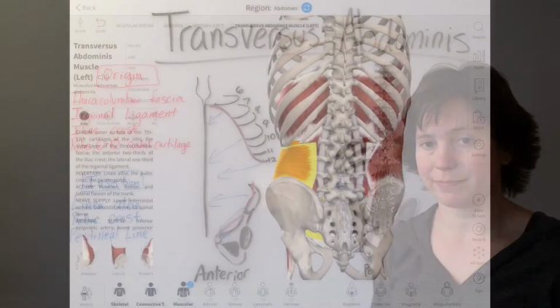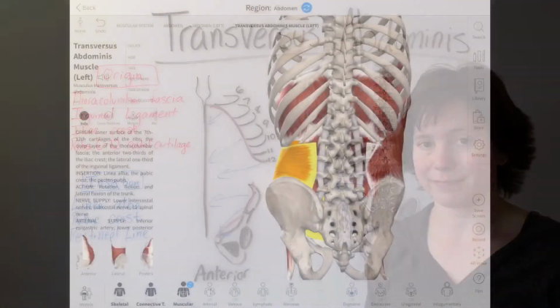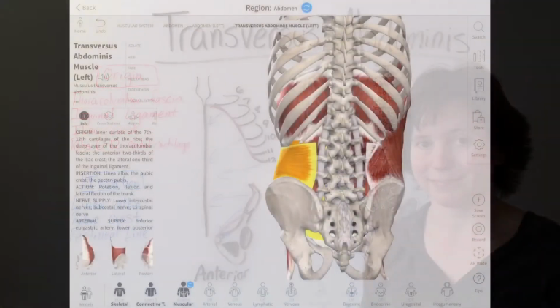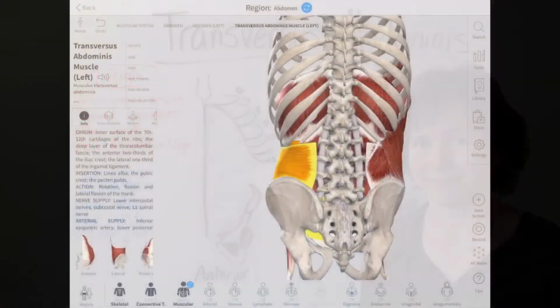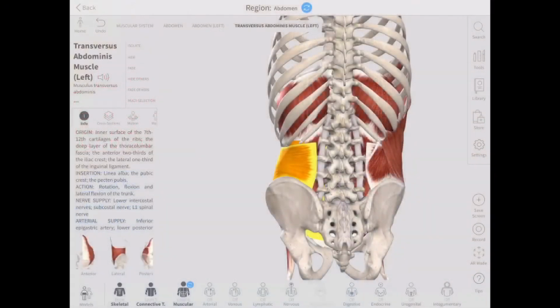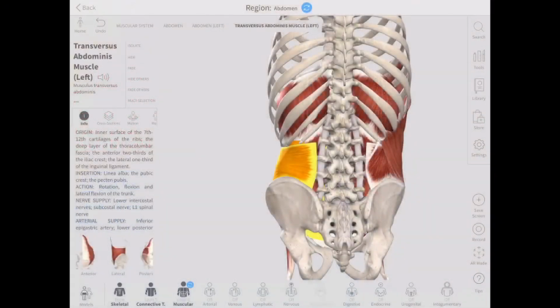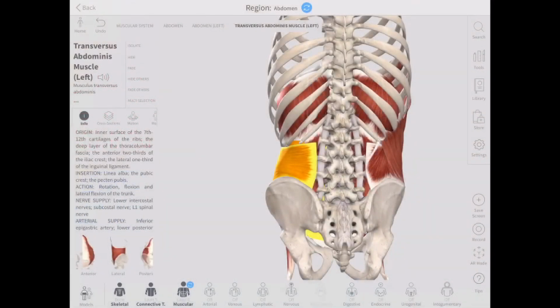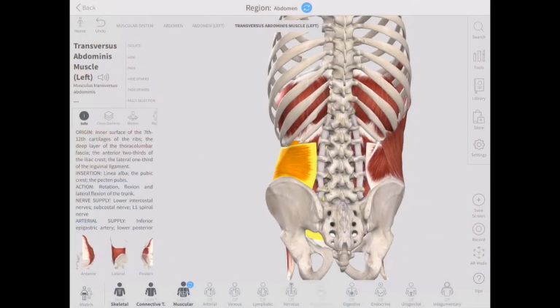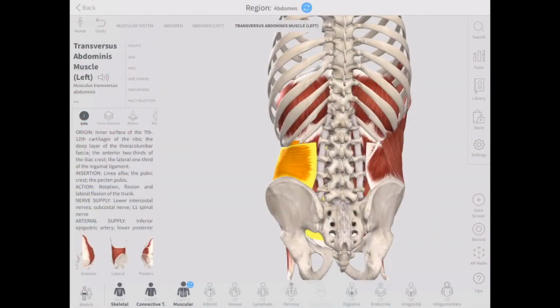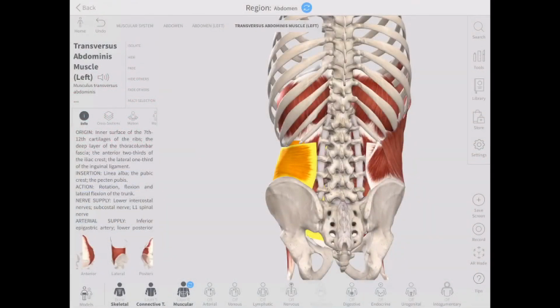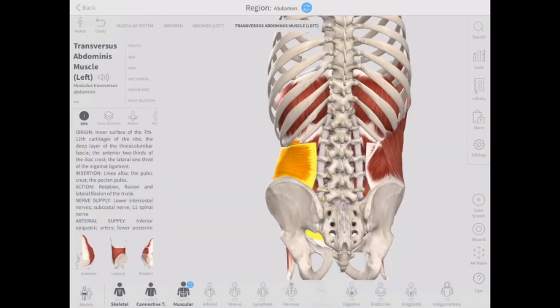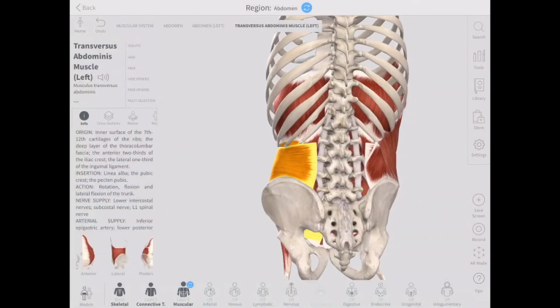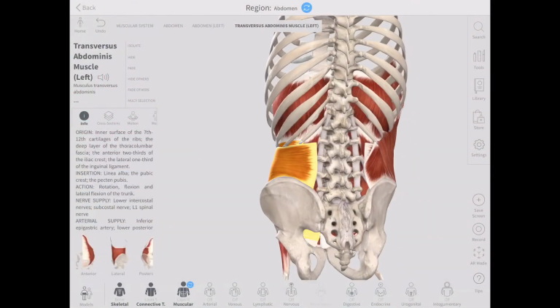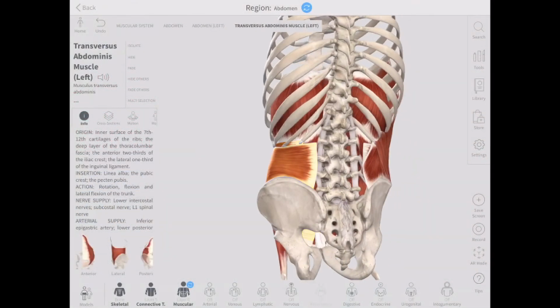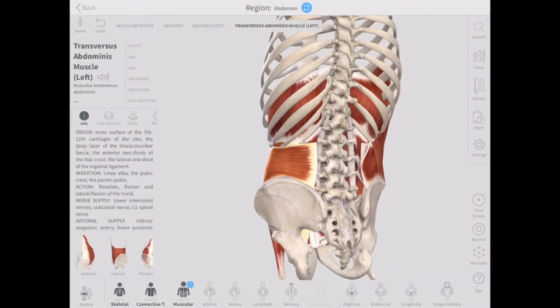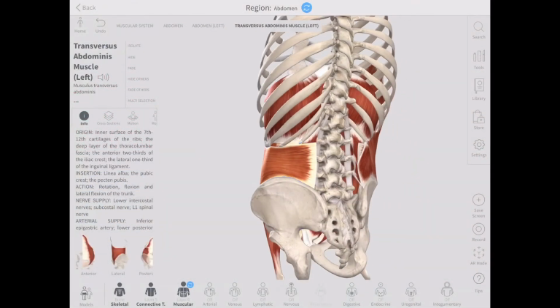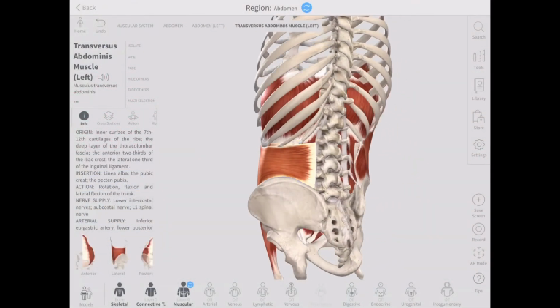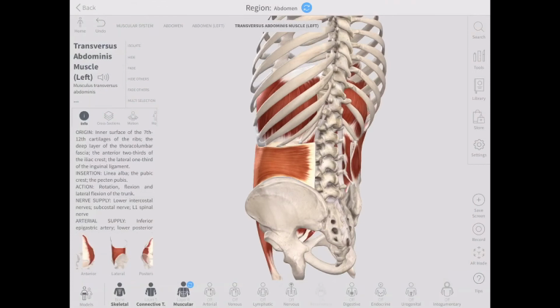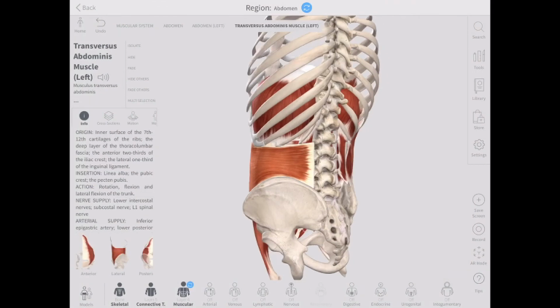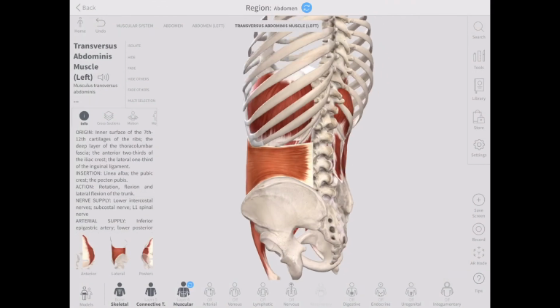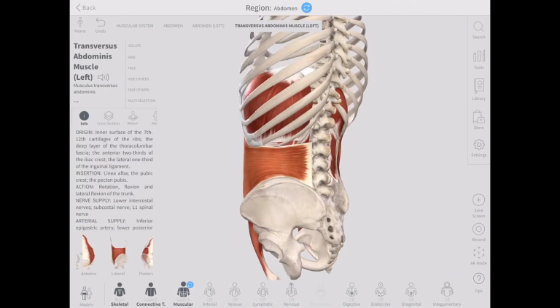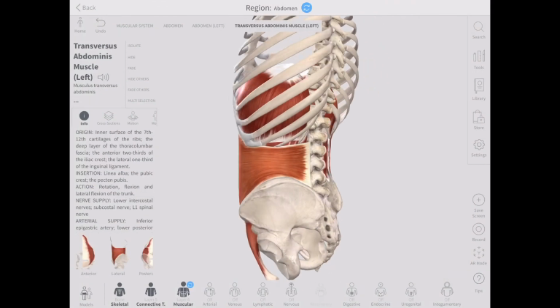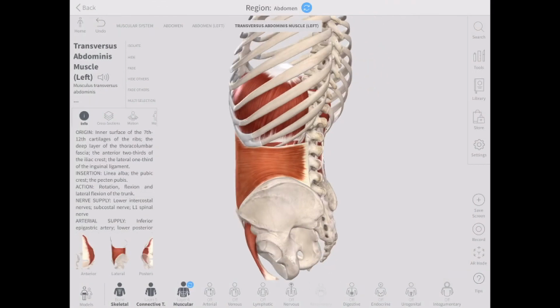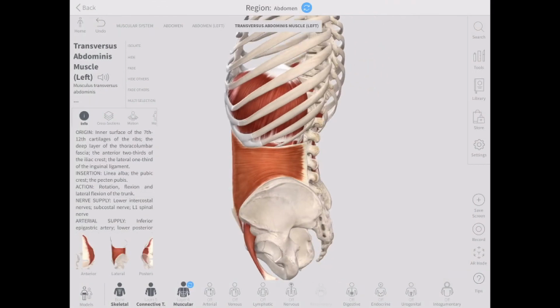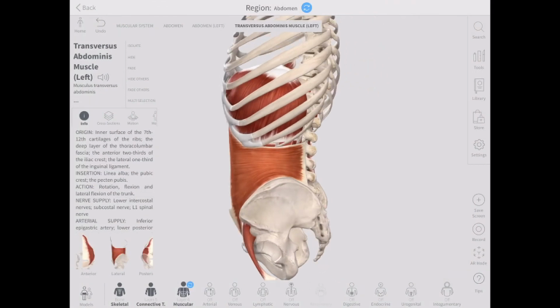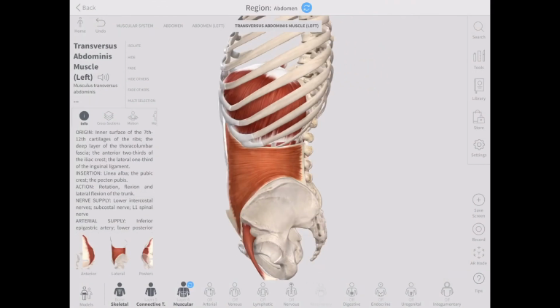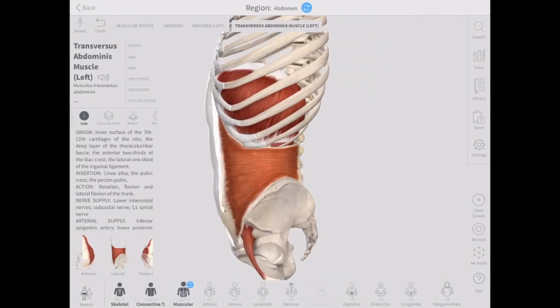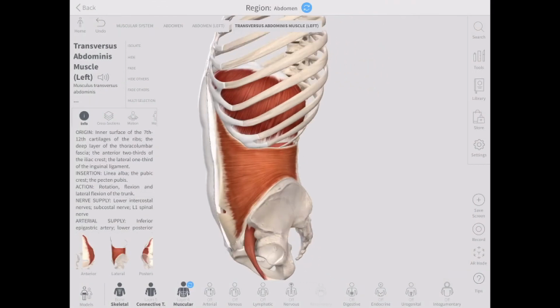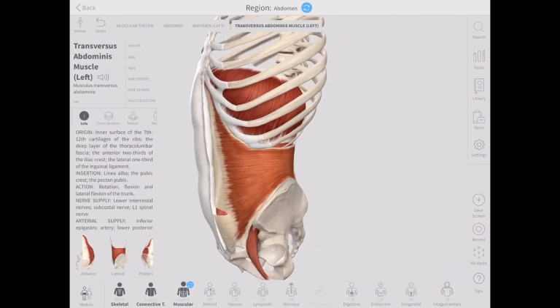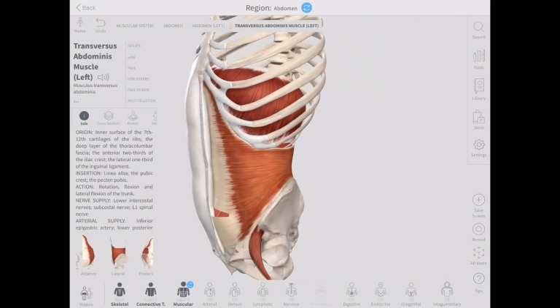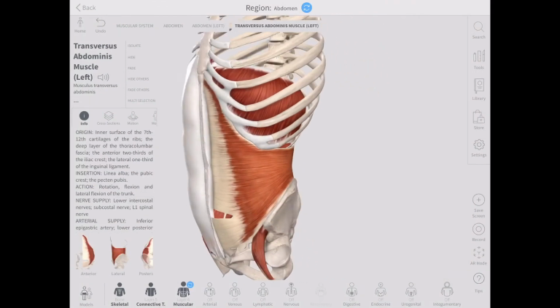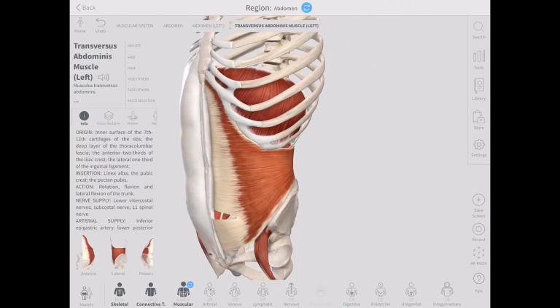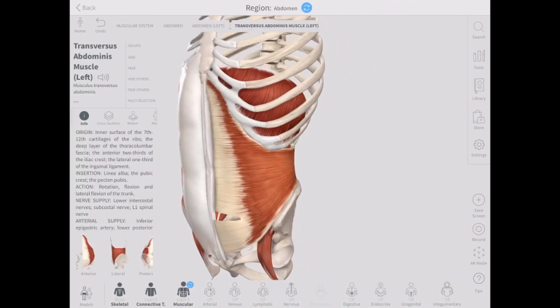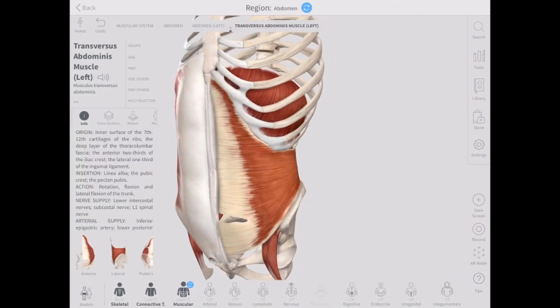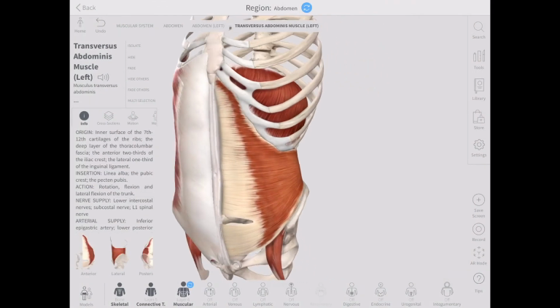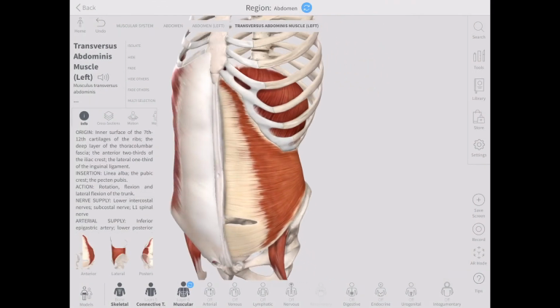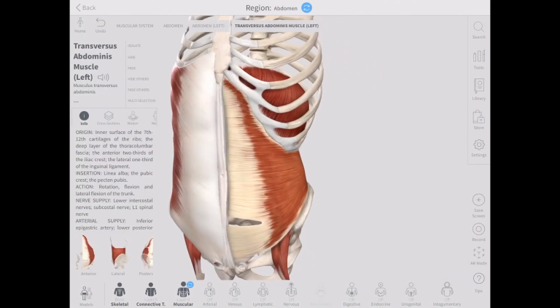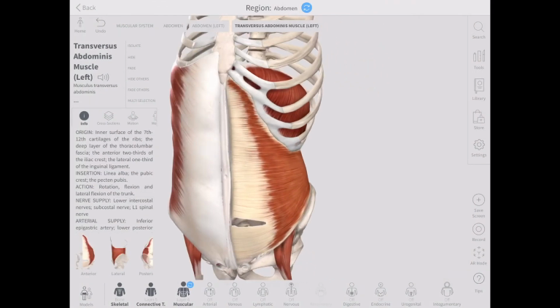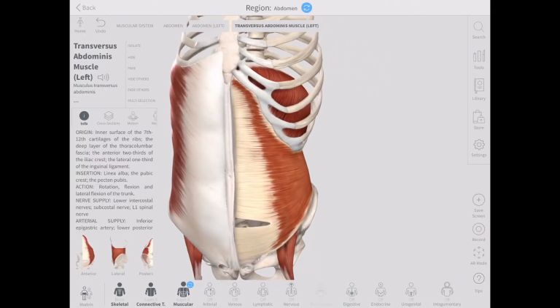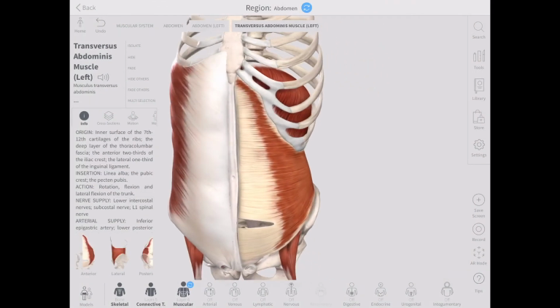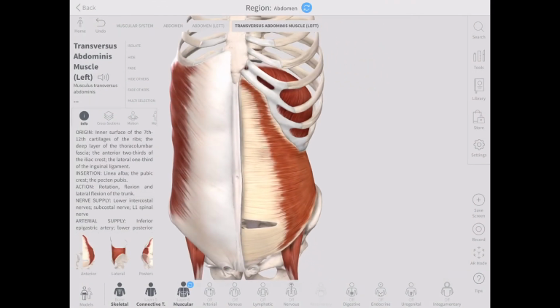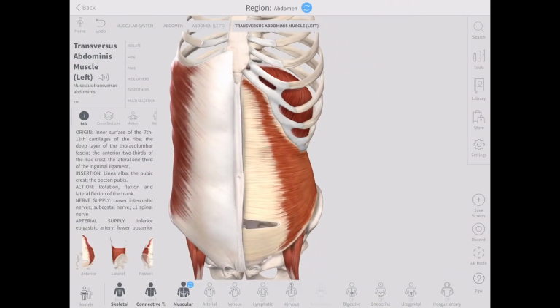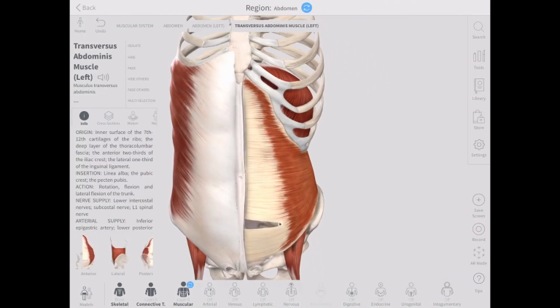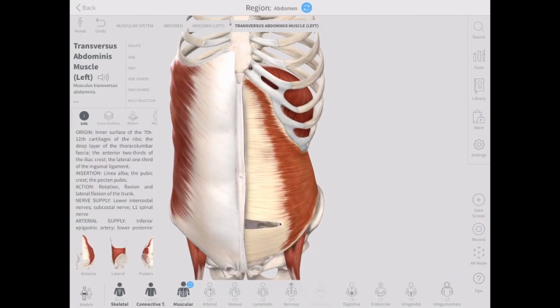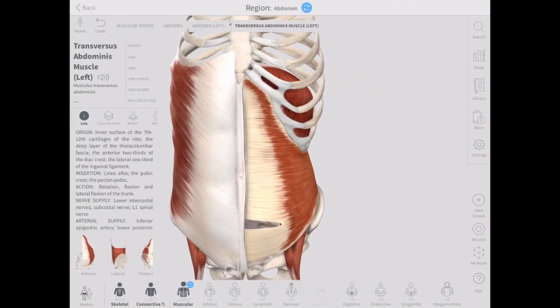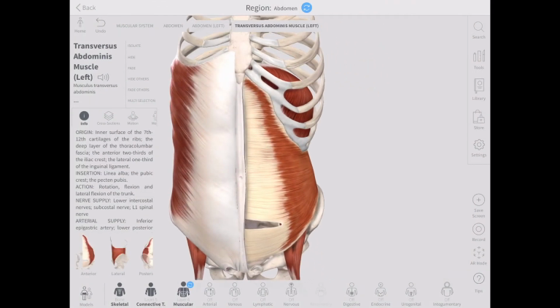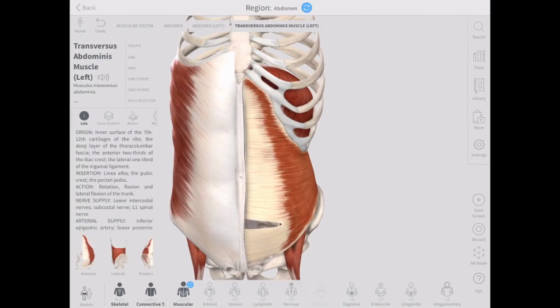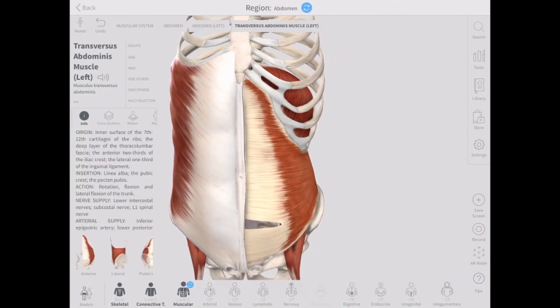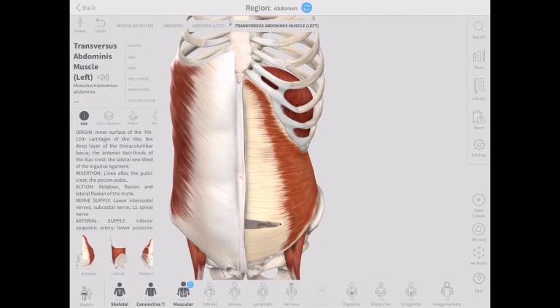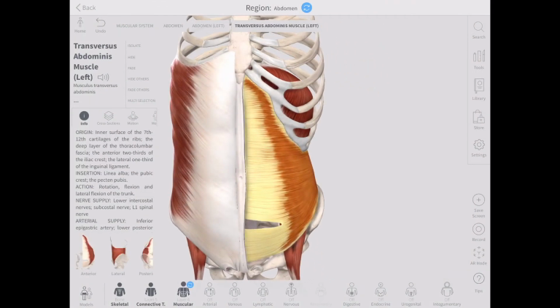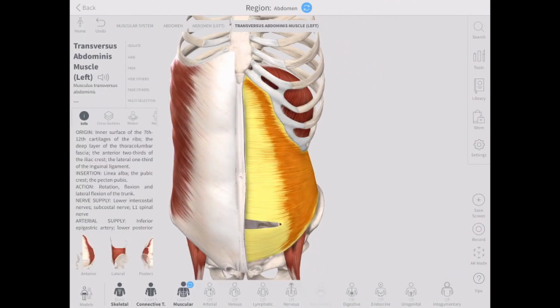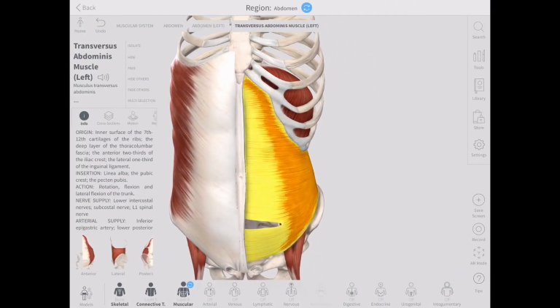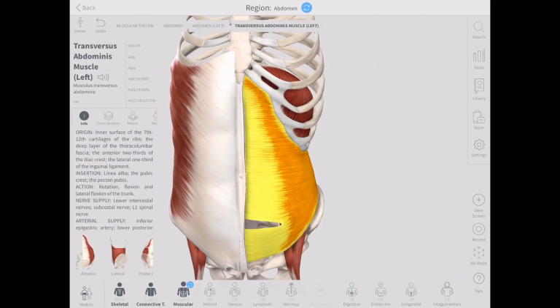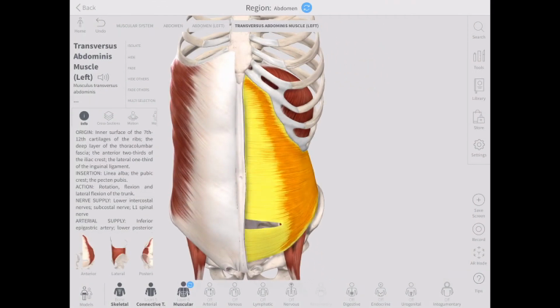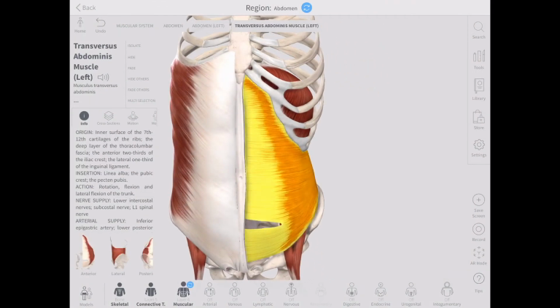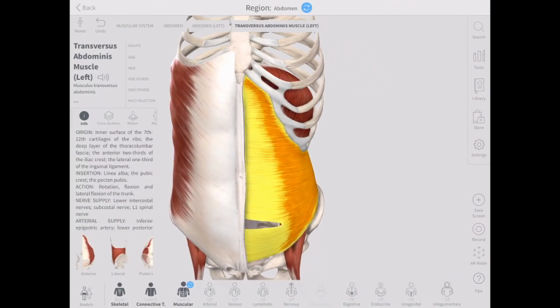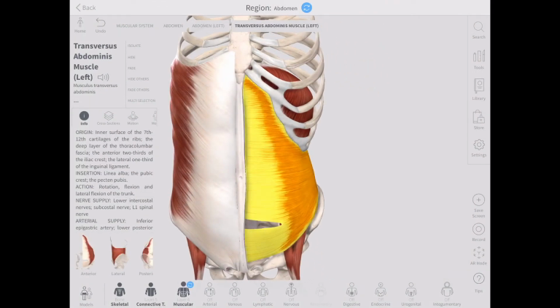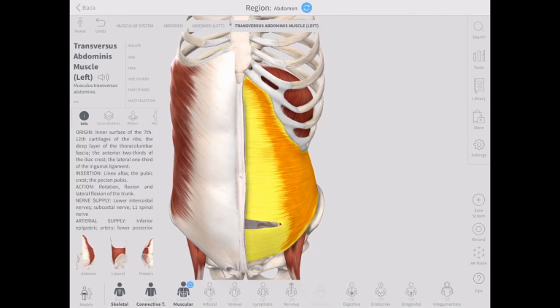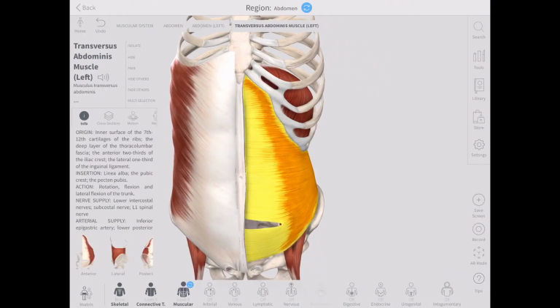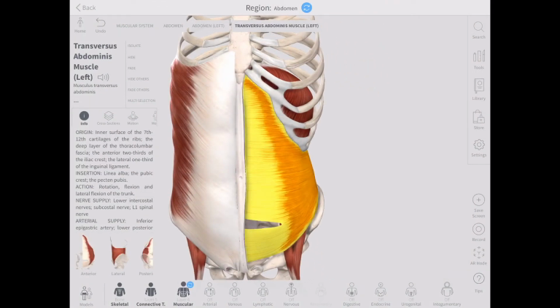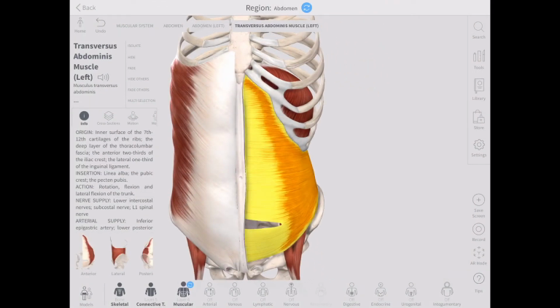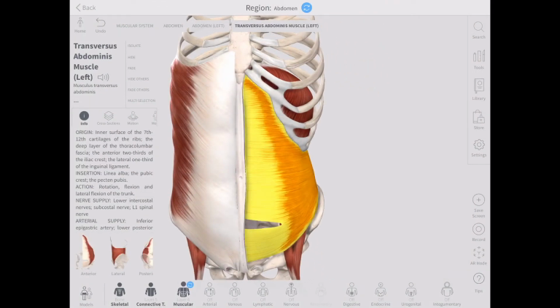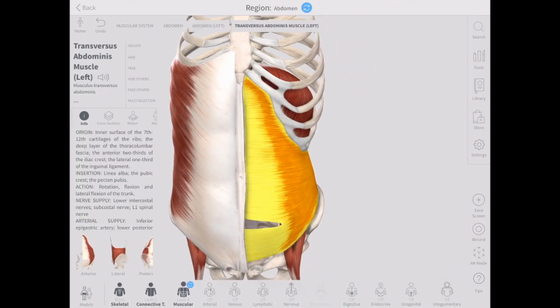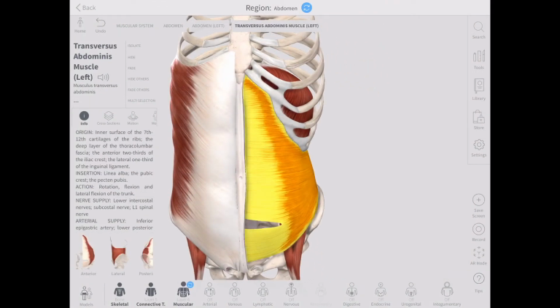For a better visual, here's the transversus abdominis highlighted in the Complete Anatomy app.